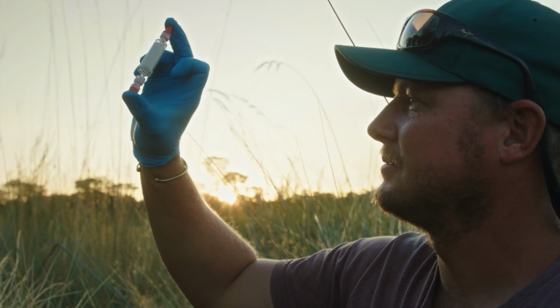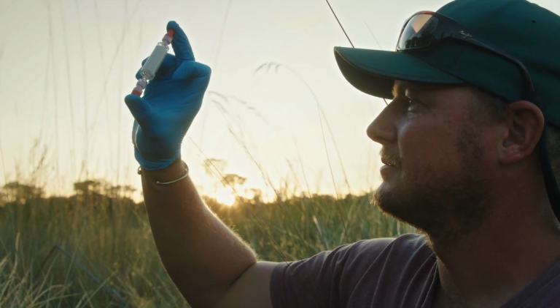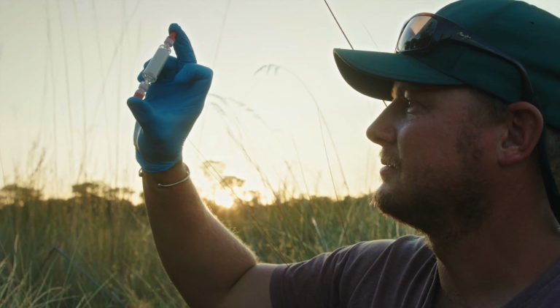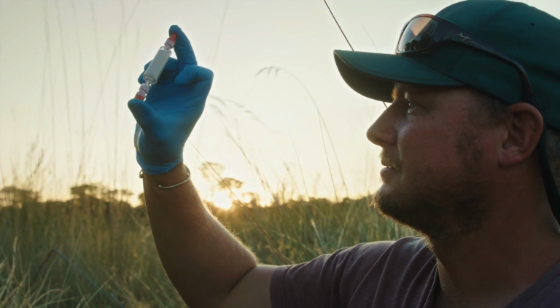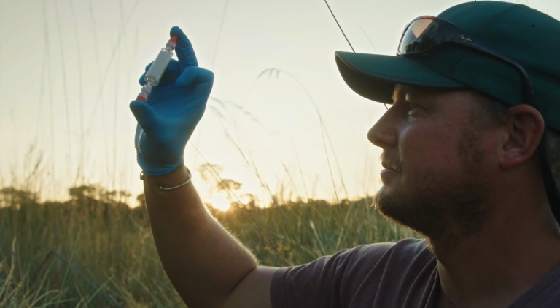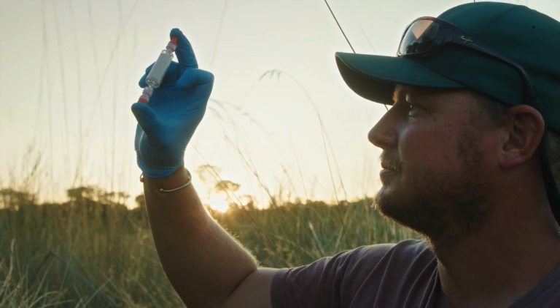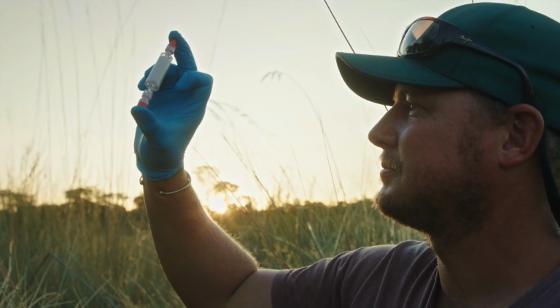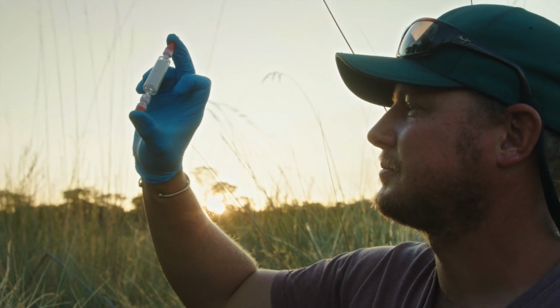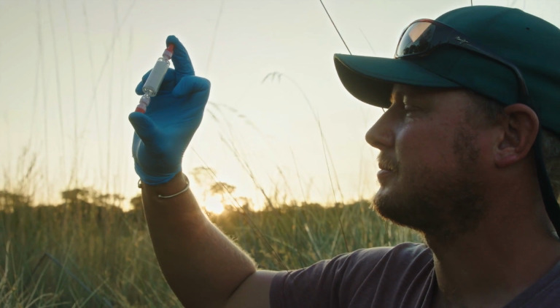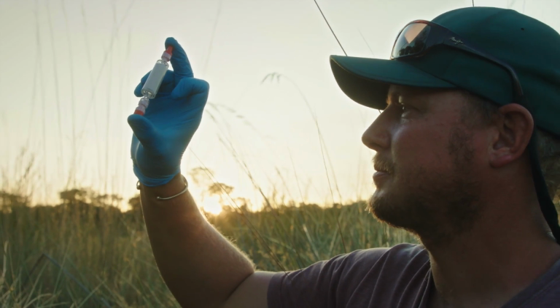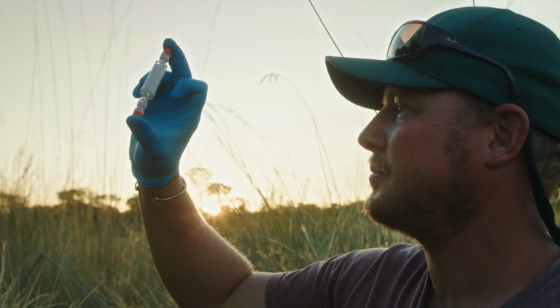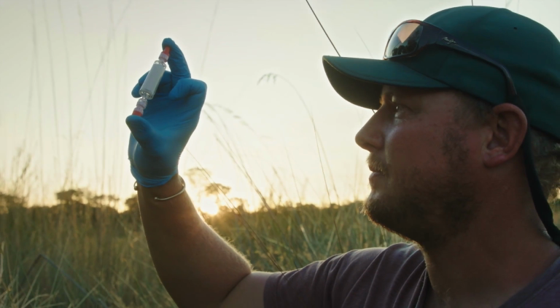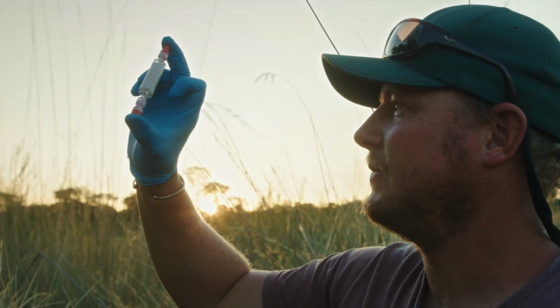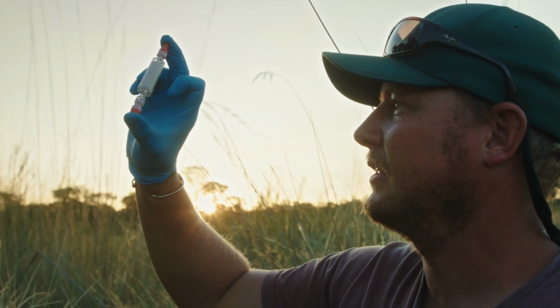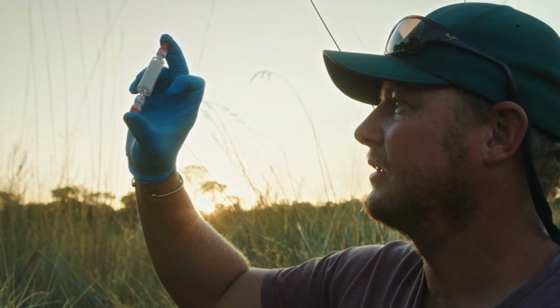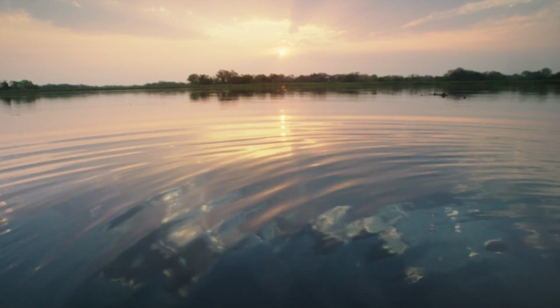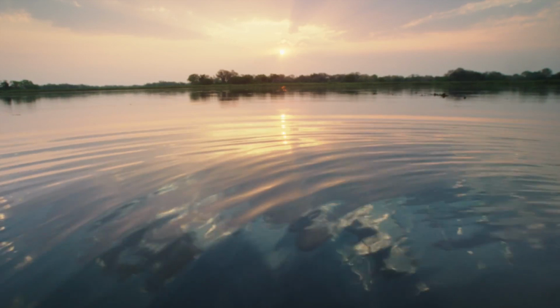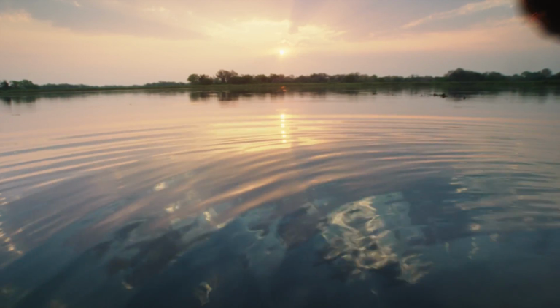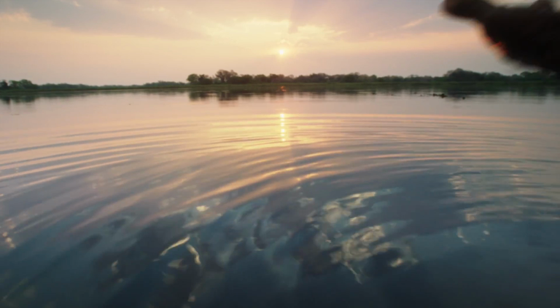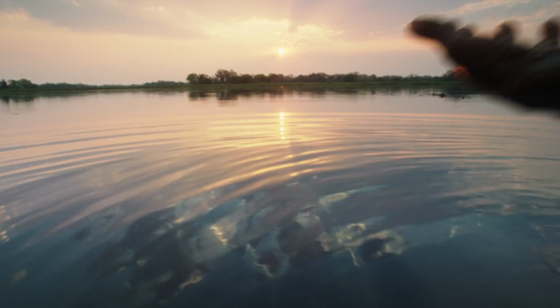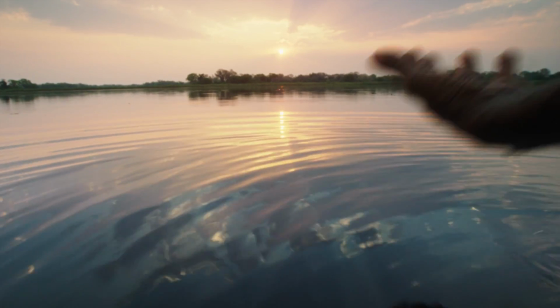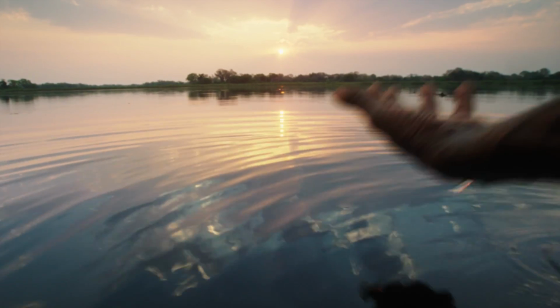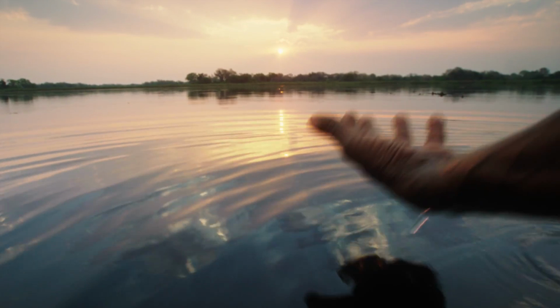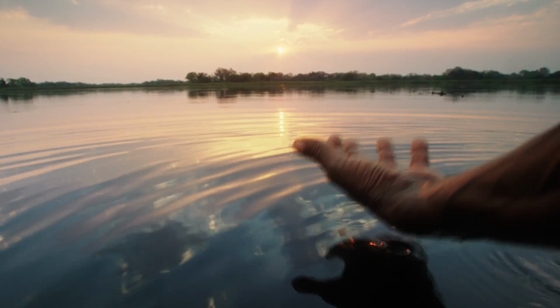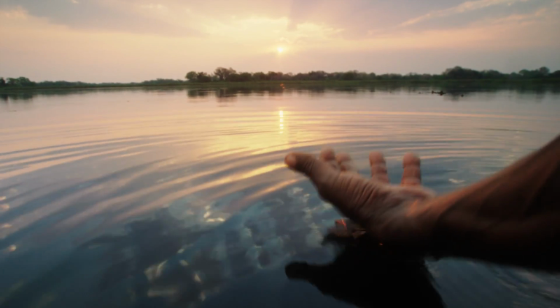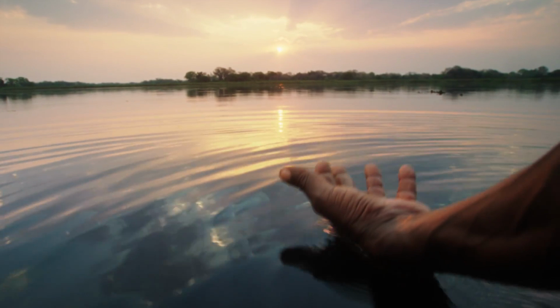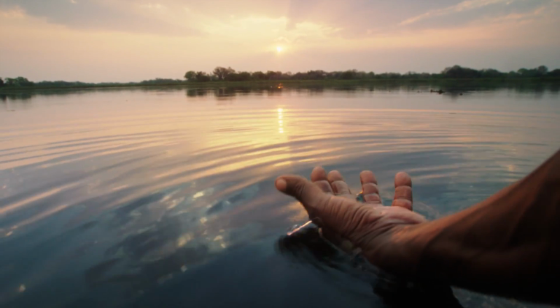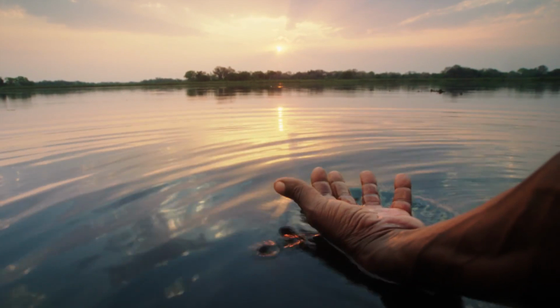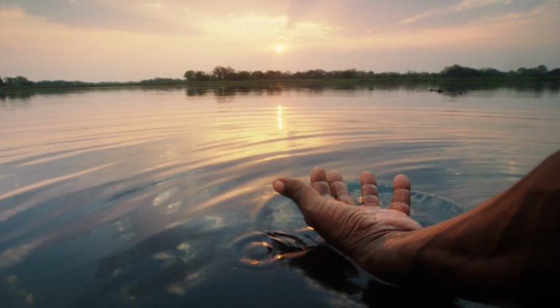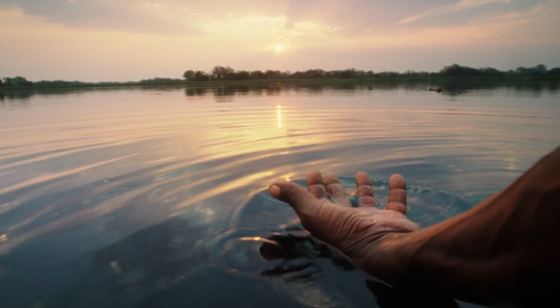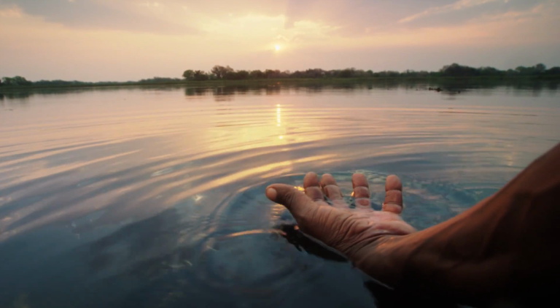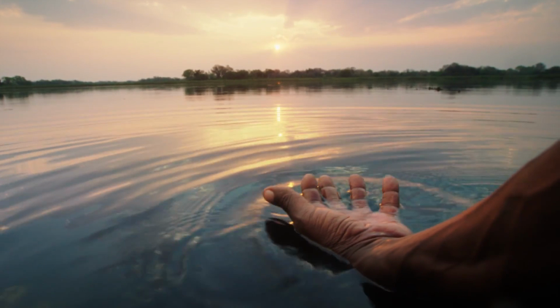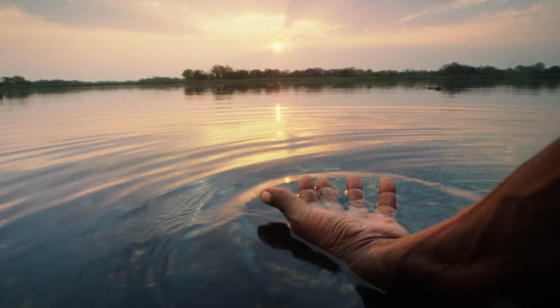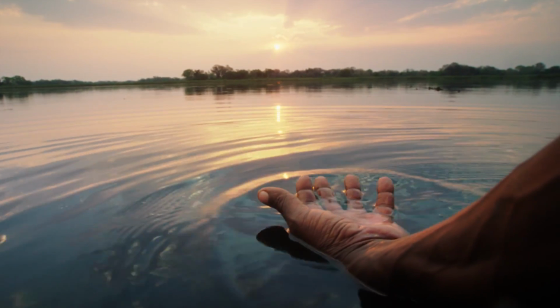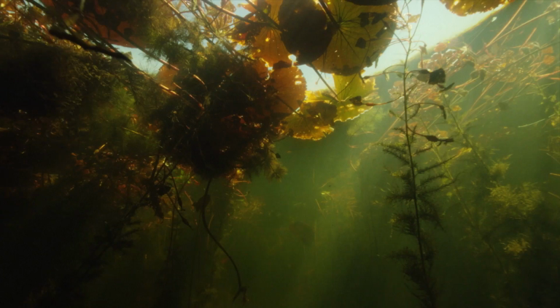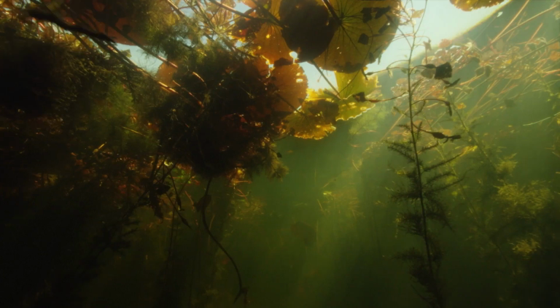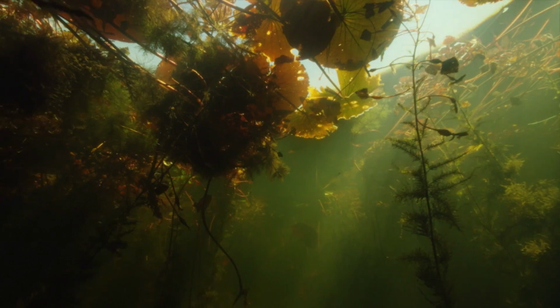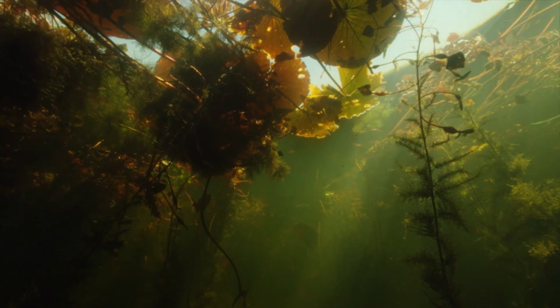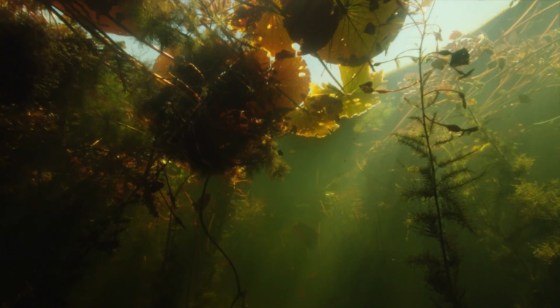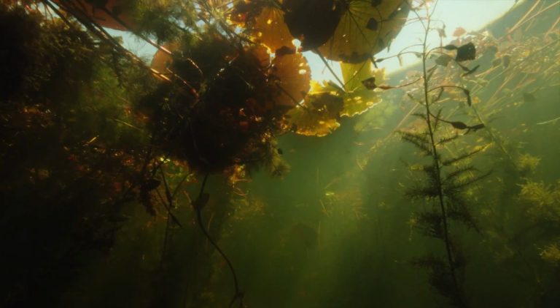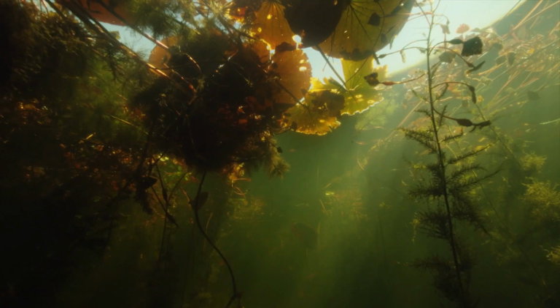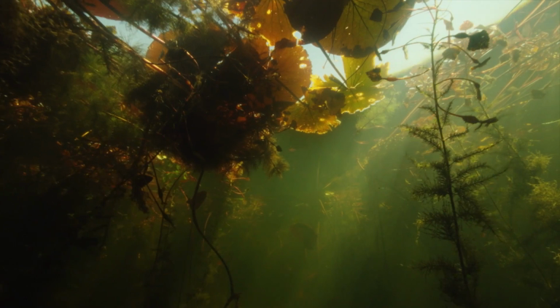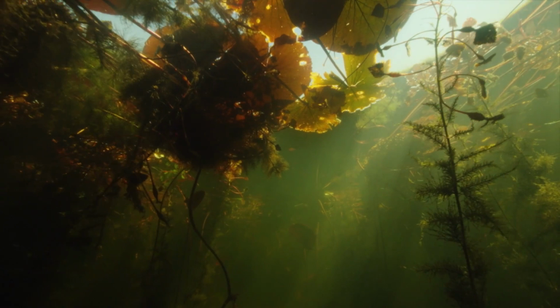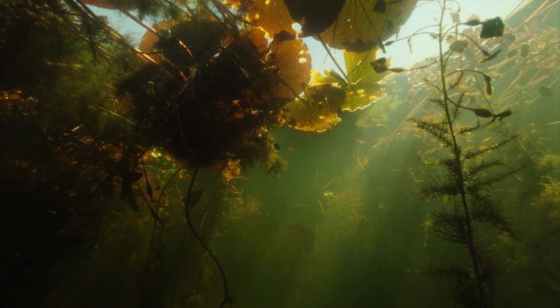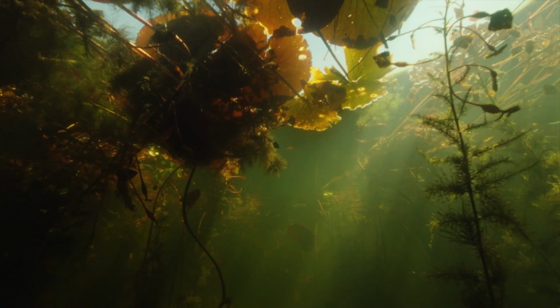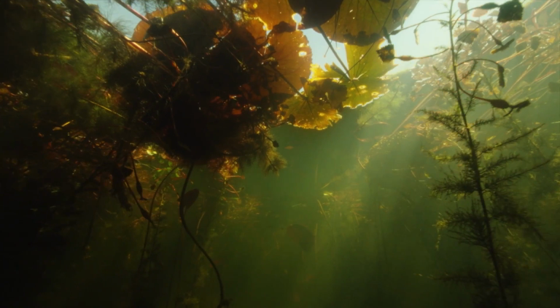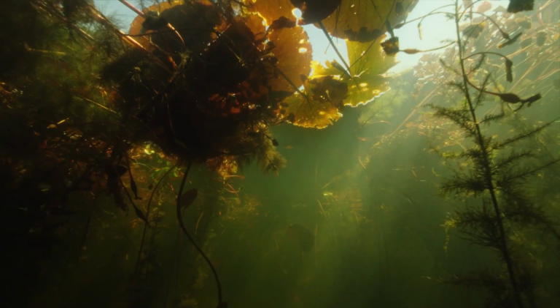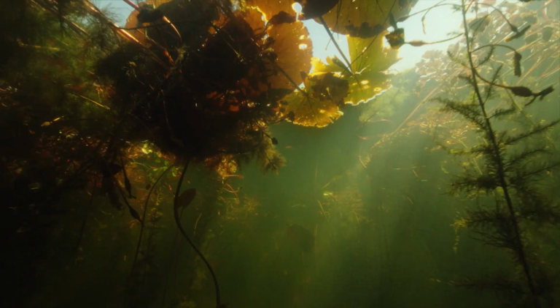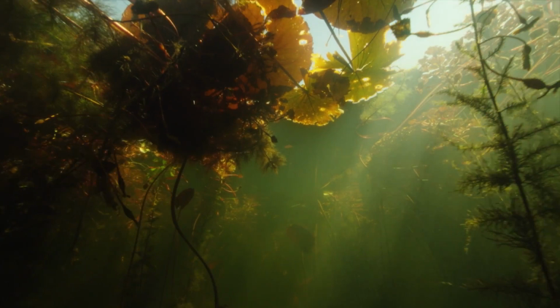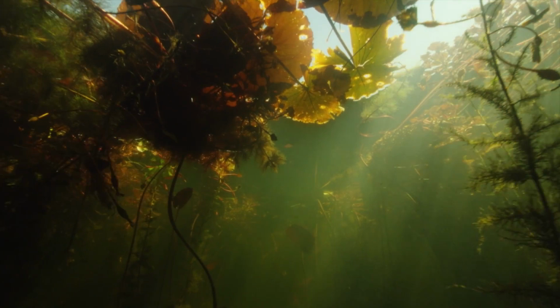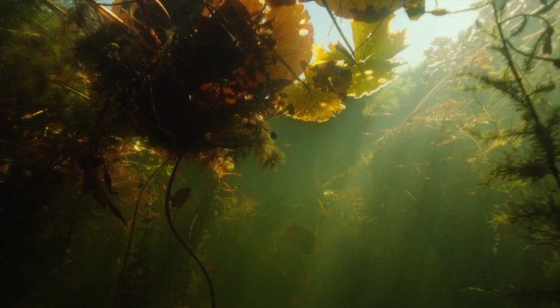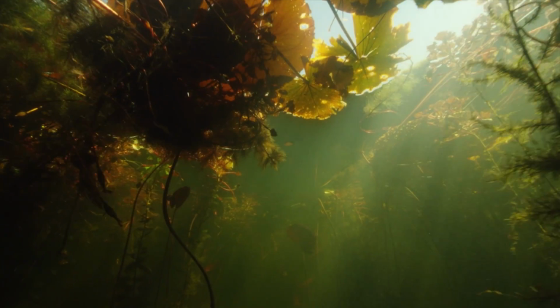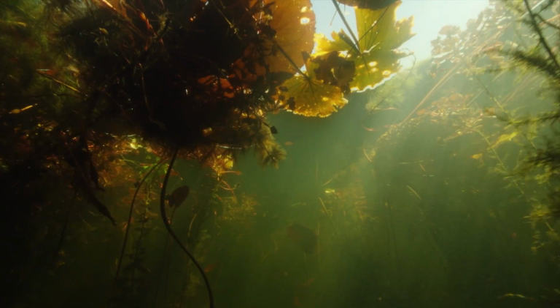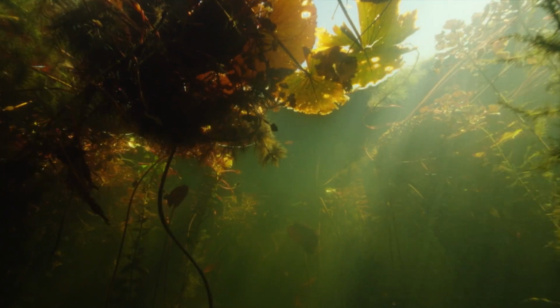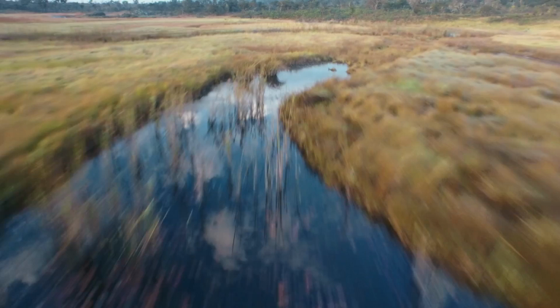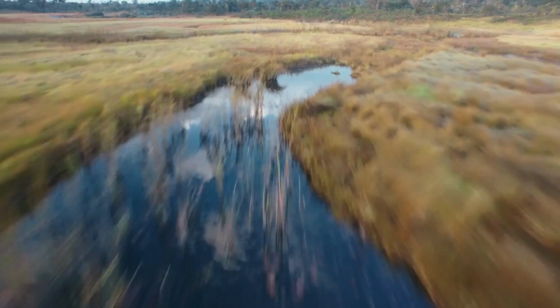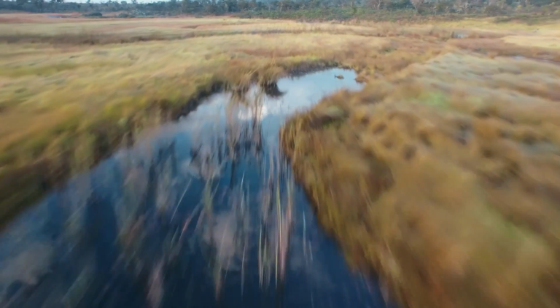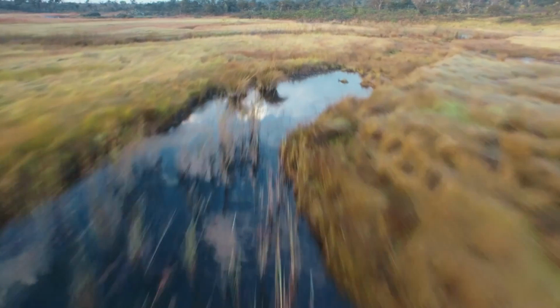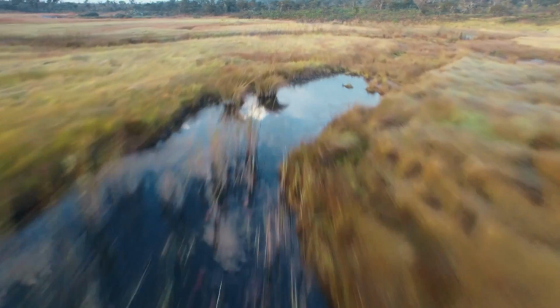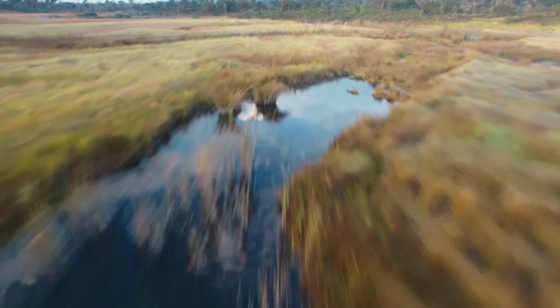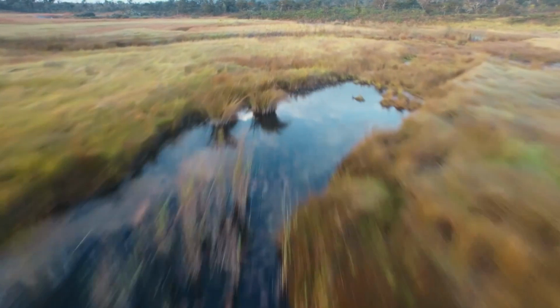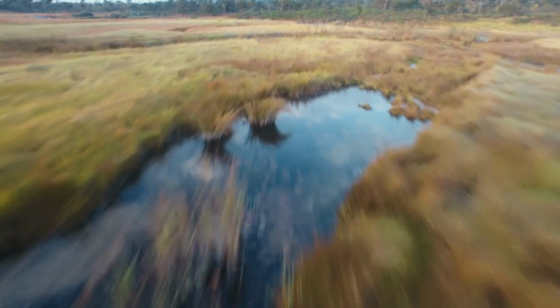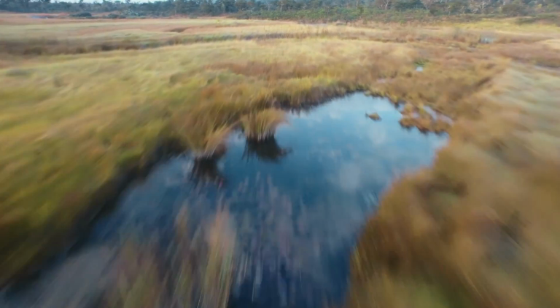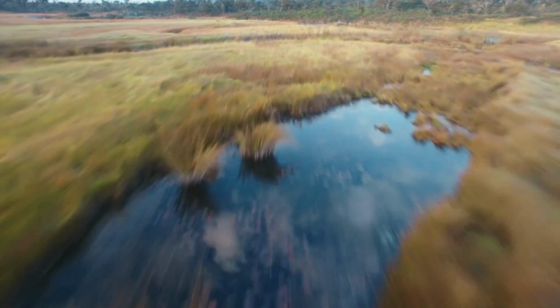Keeping a finger on the pulse, making sure the heart of the Okavango keeps beating. We are there.